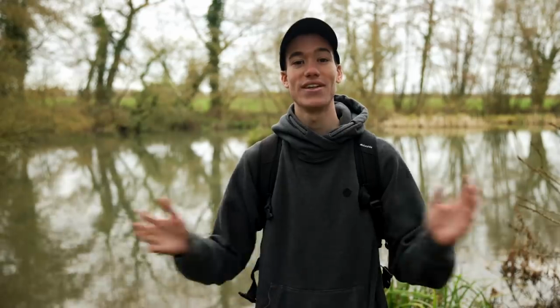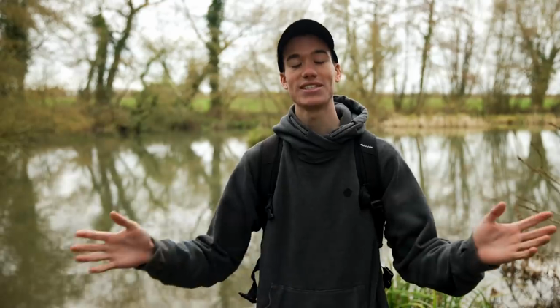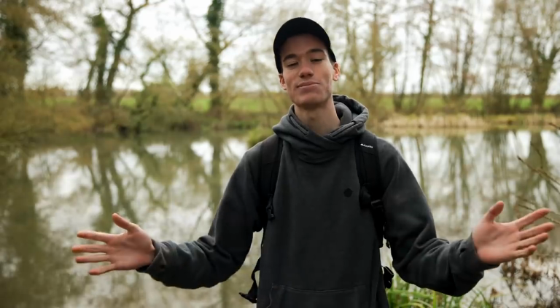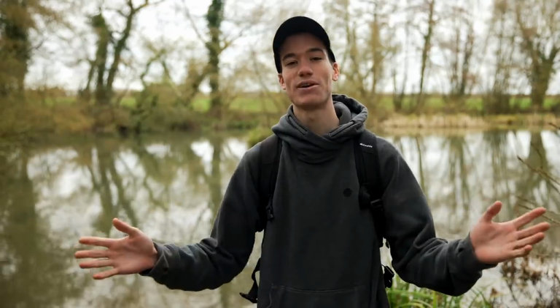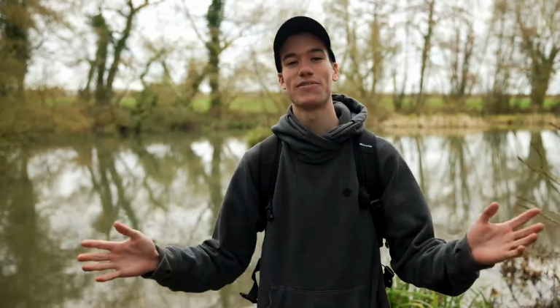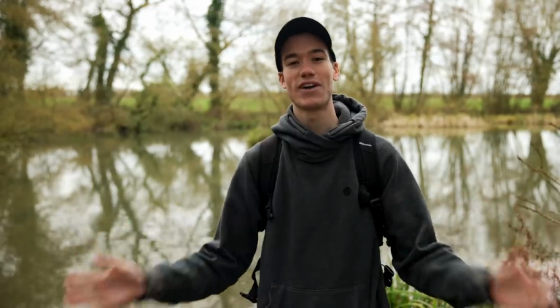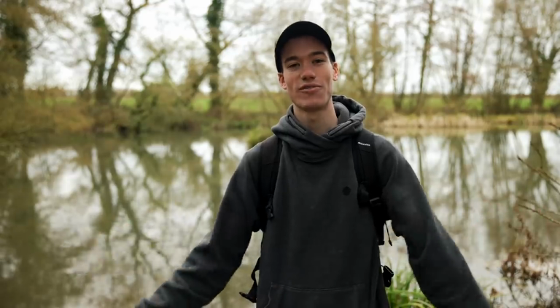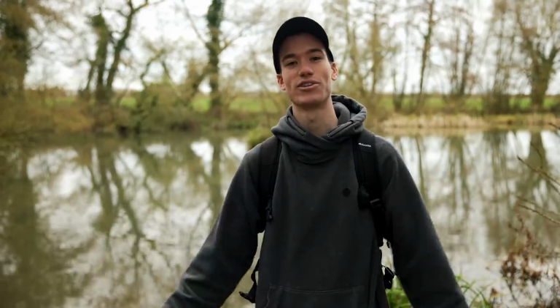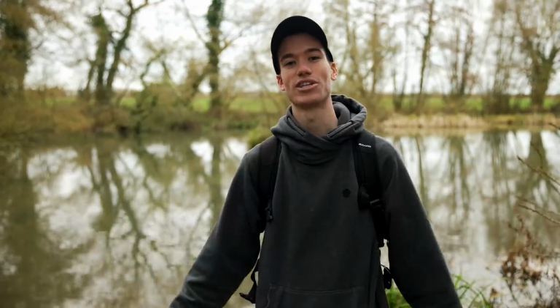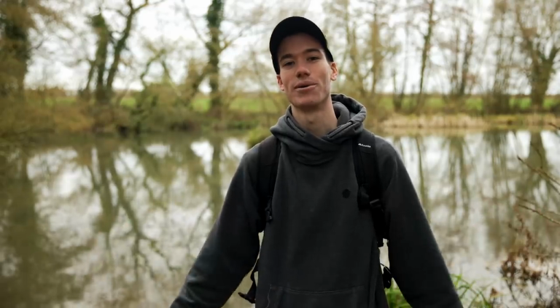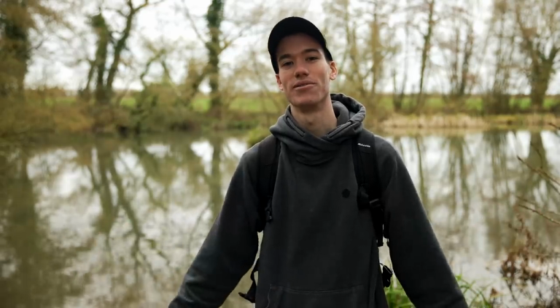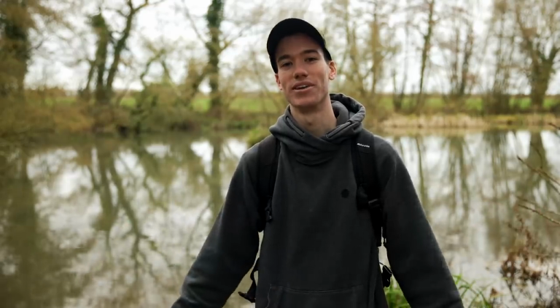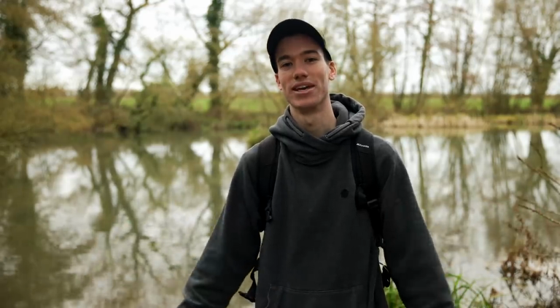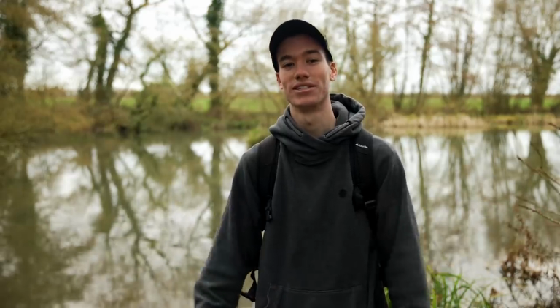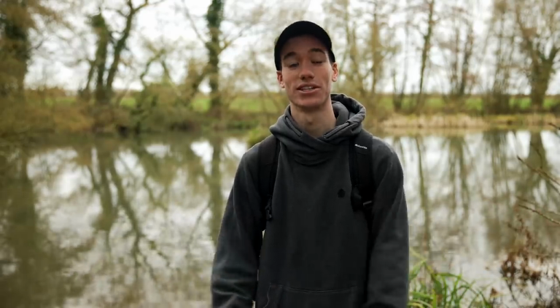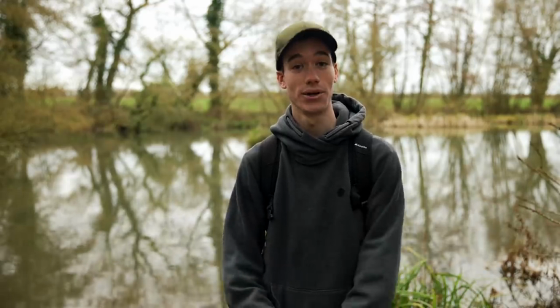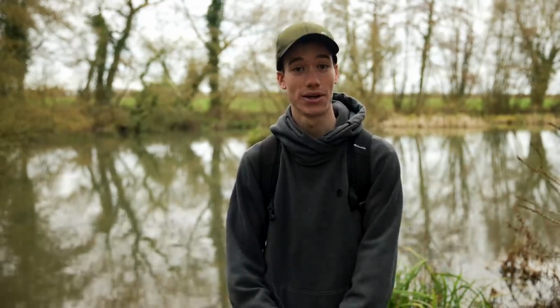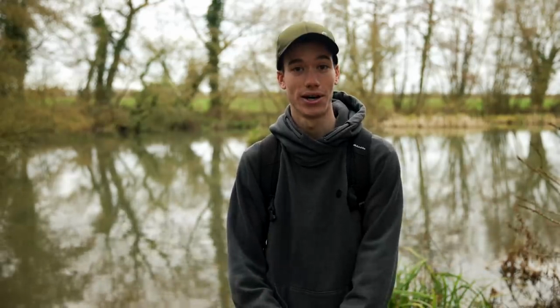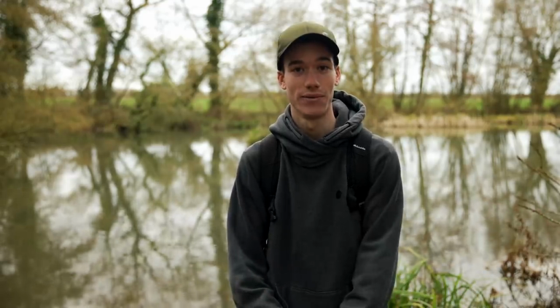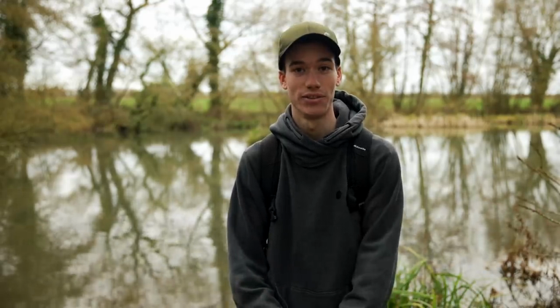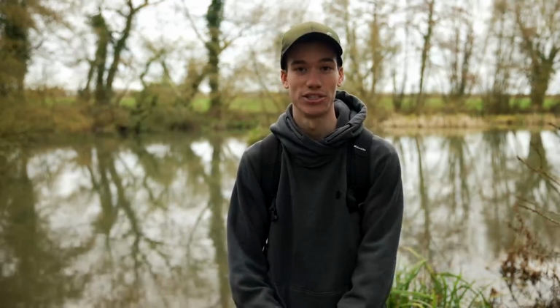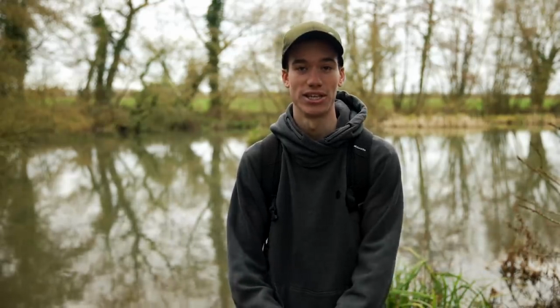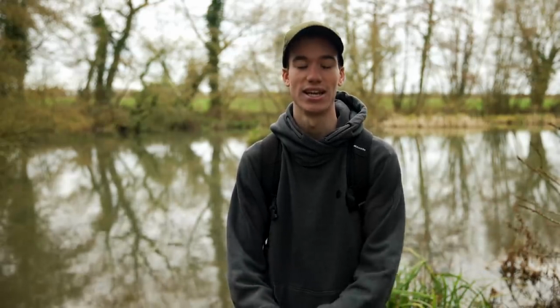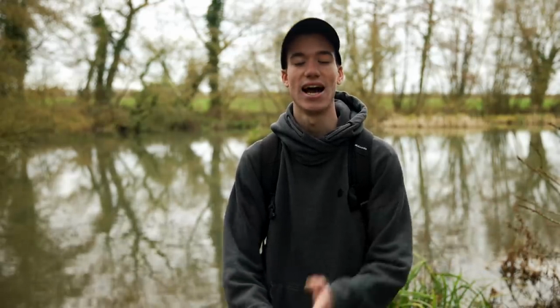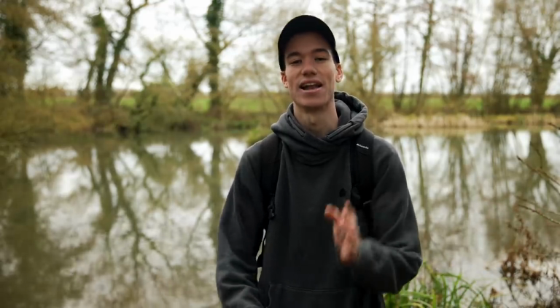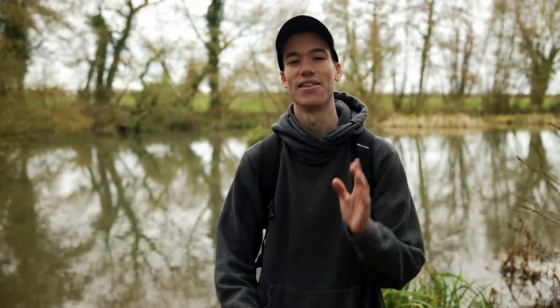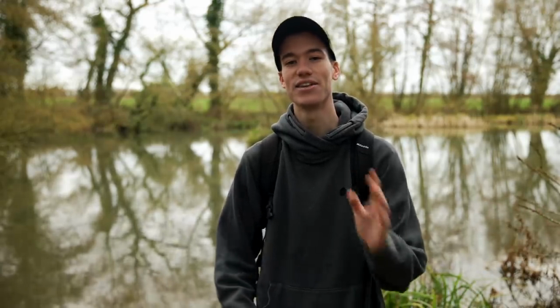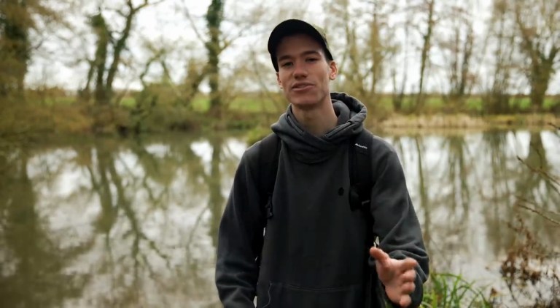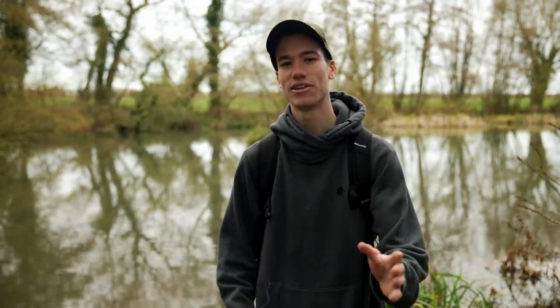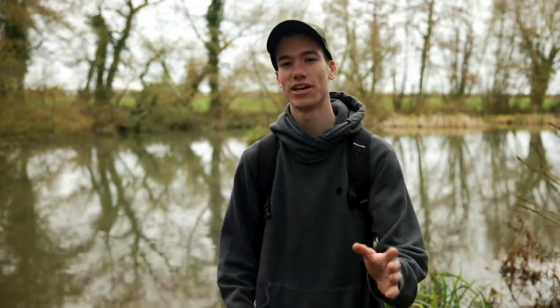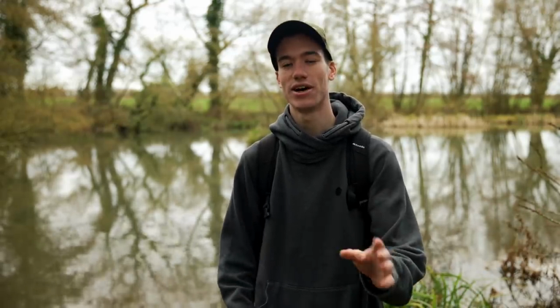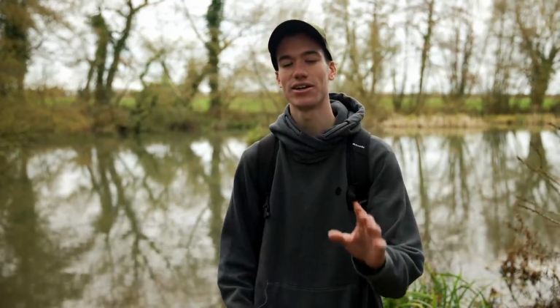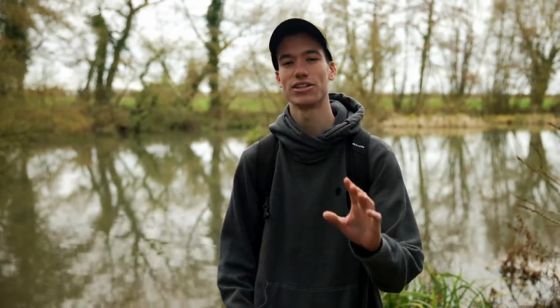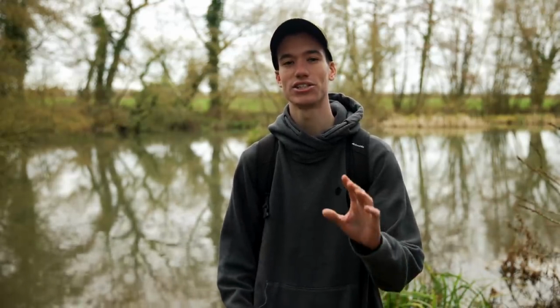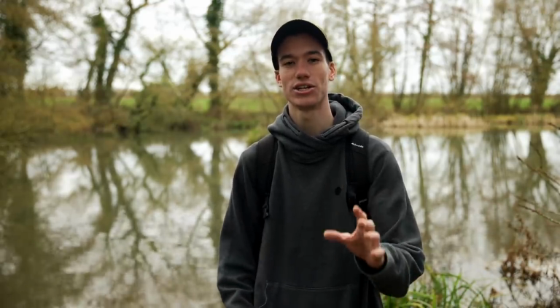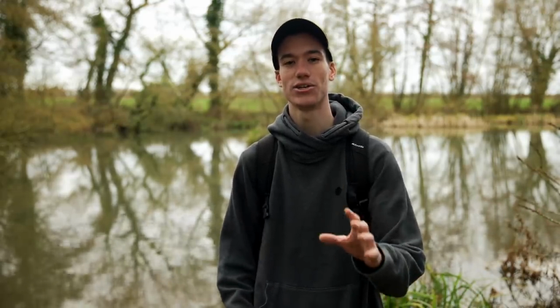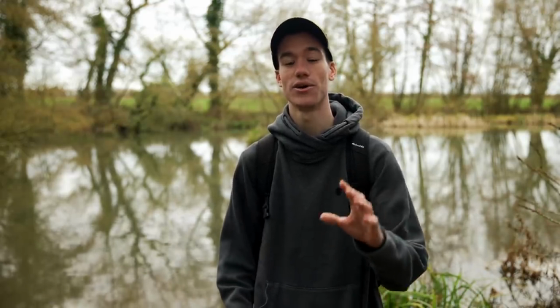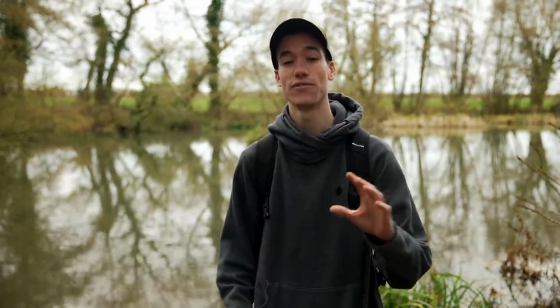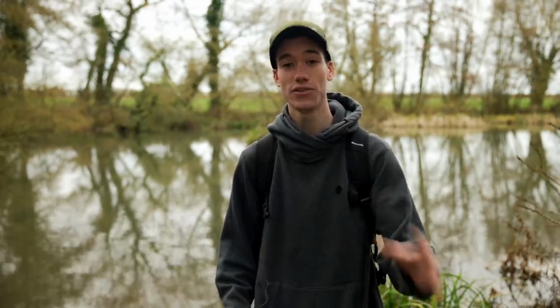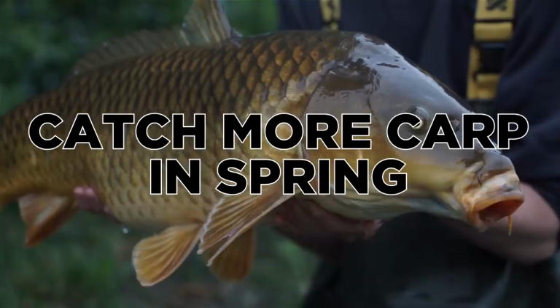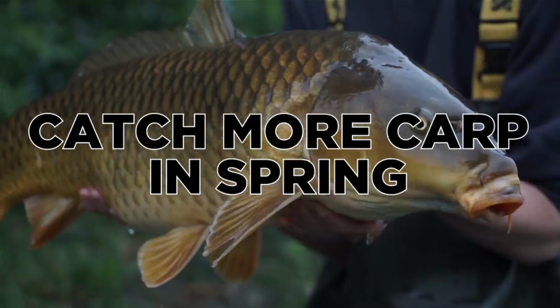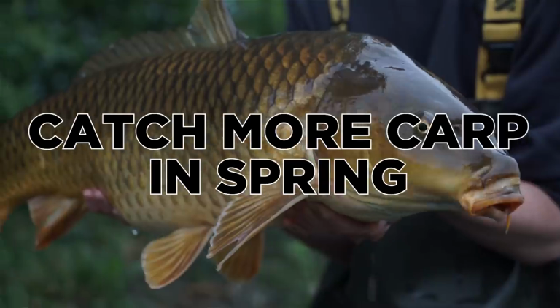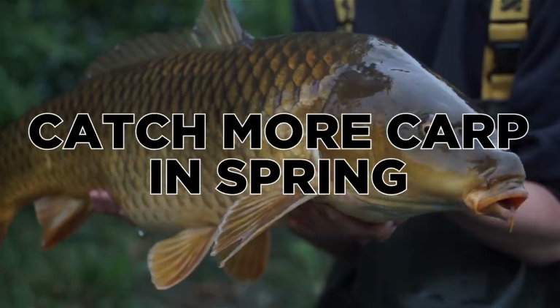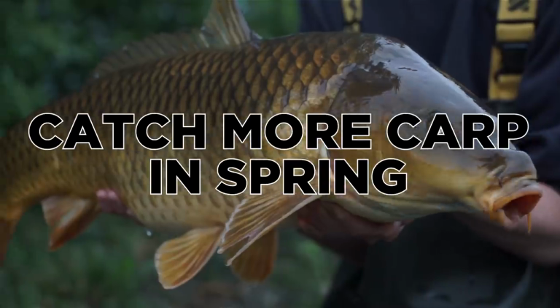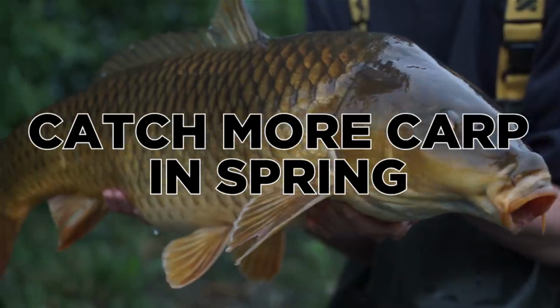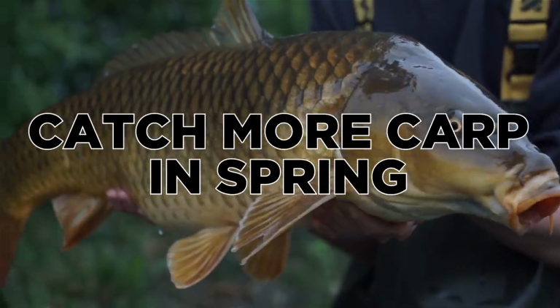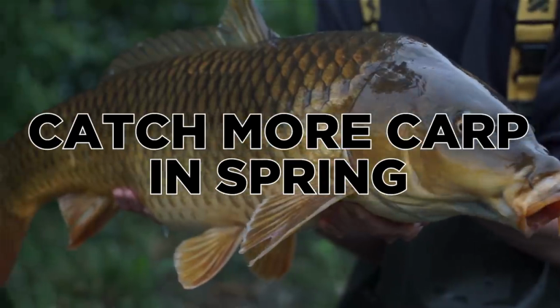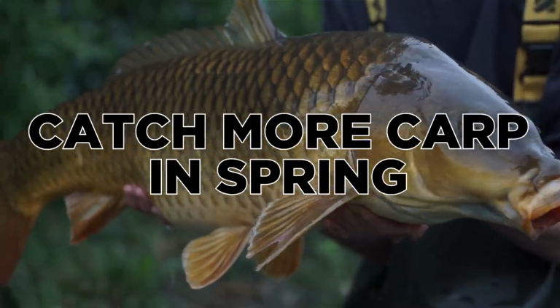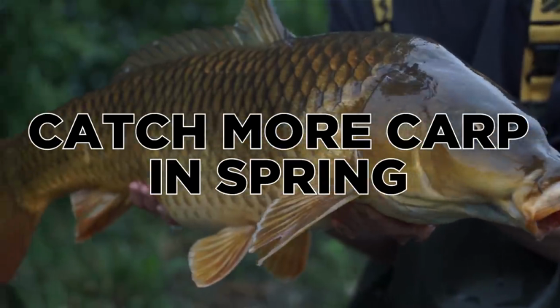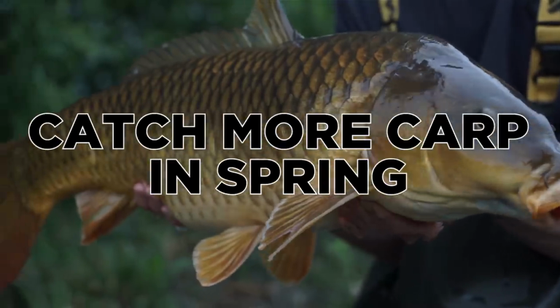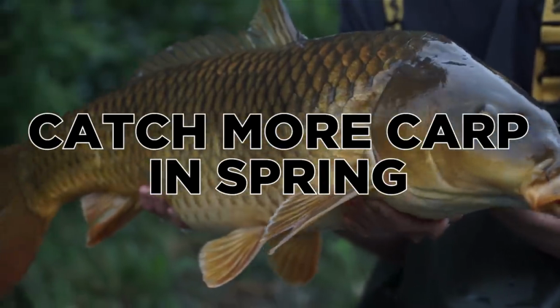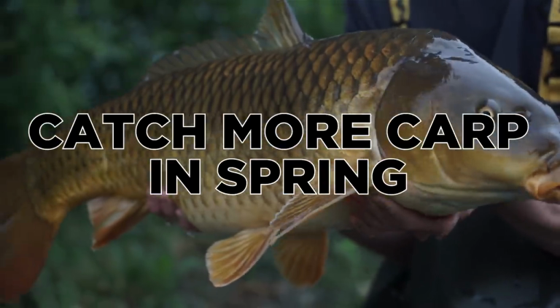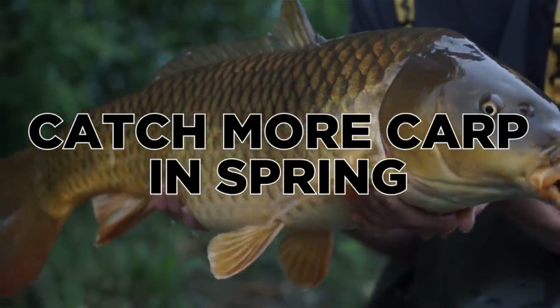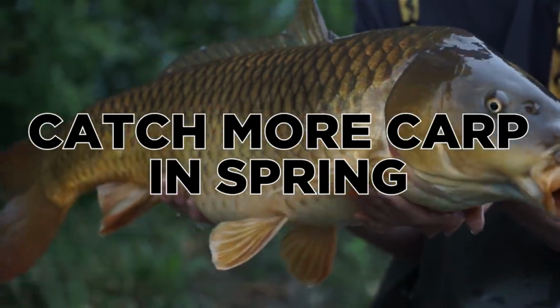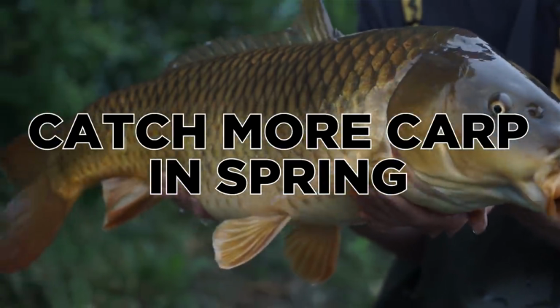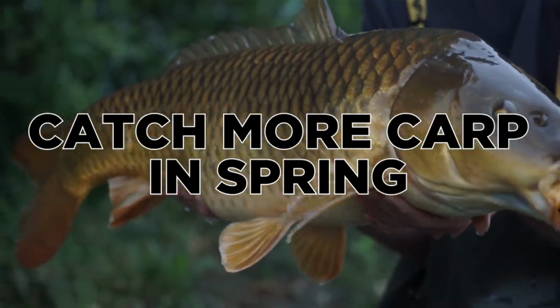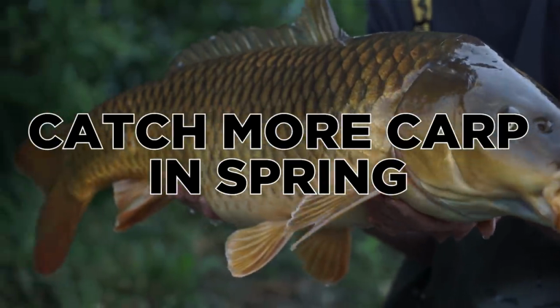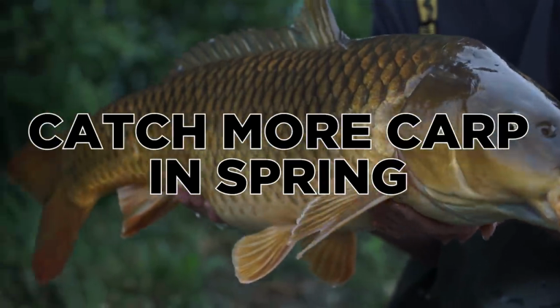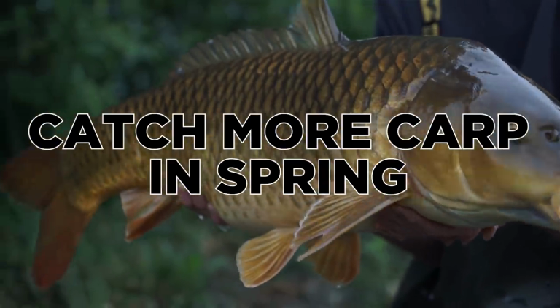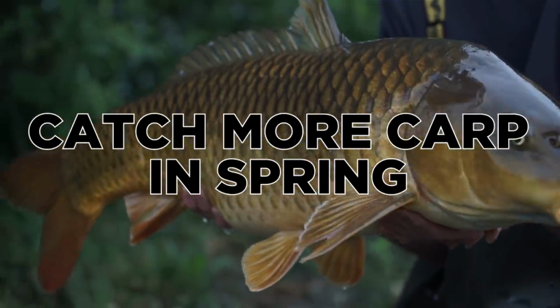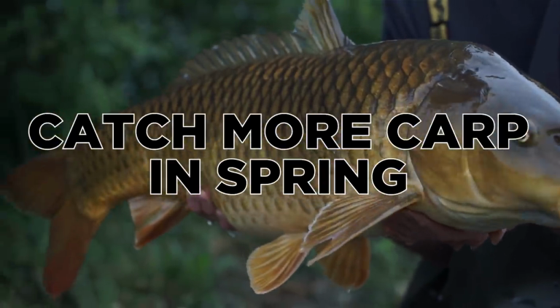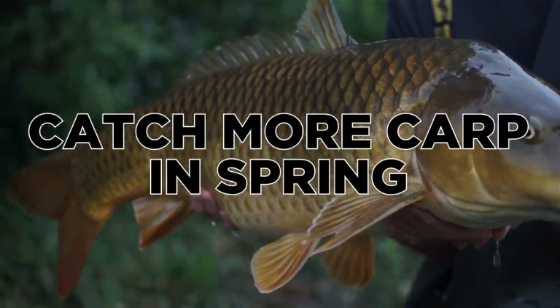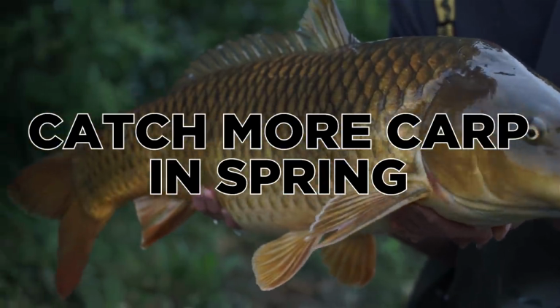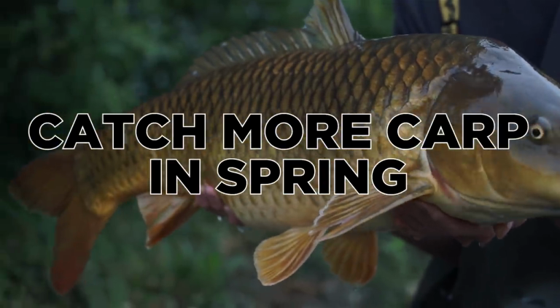This is my favourite time of year to go carp fishing, and in this video I'm going to show you a few tips that will help you catch more carp in spring.